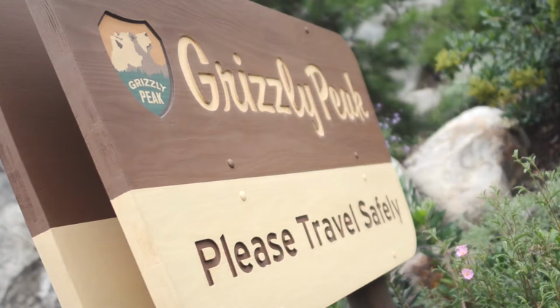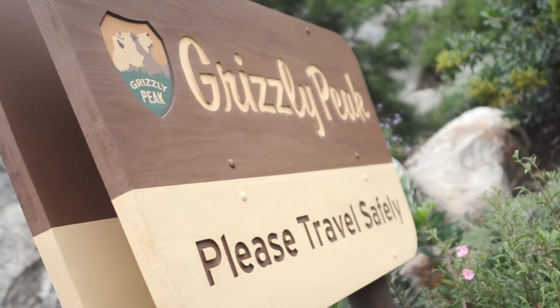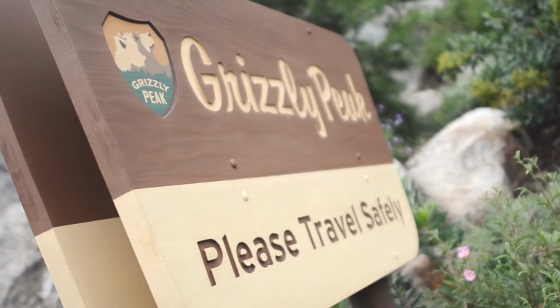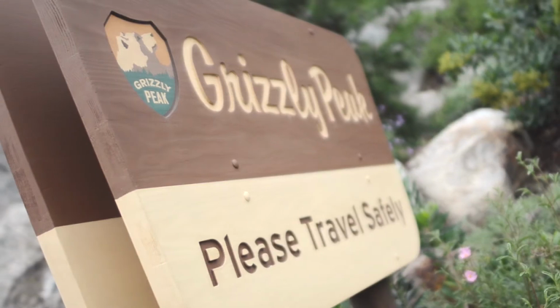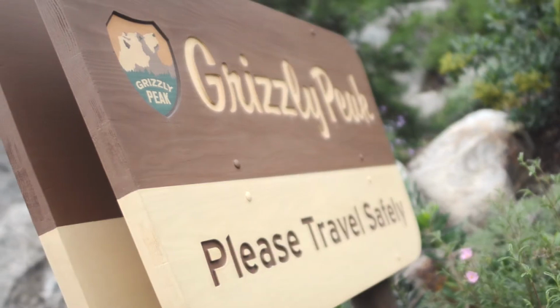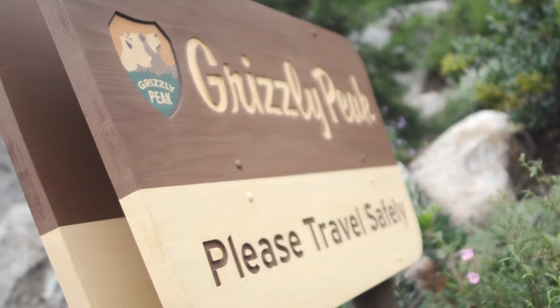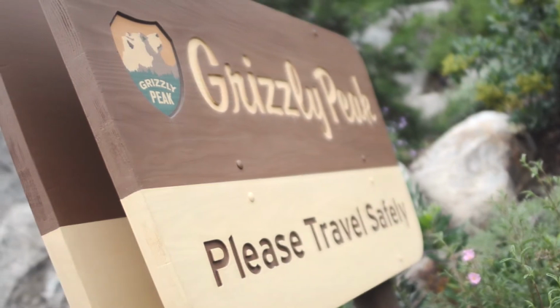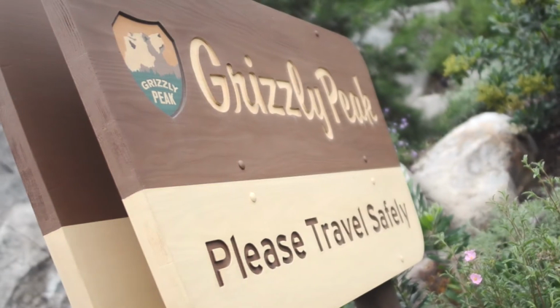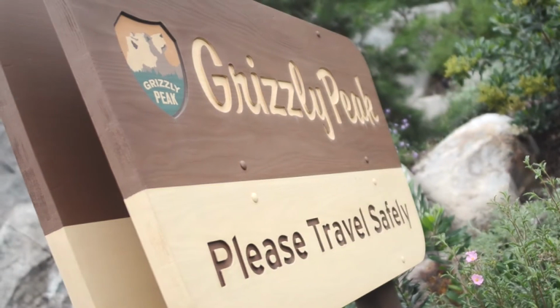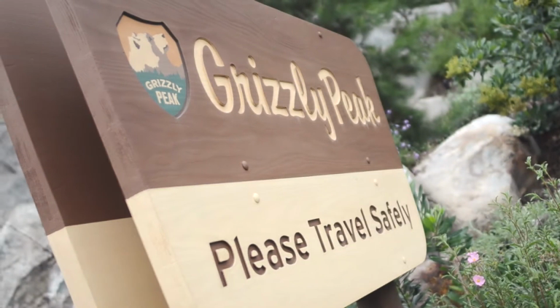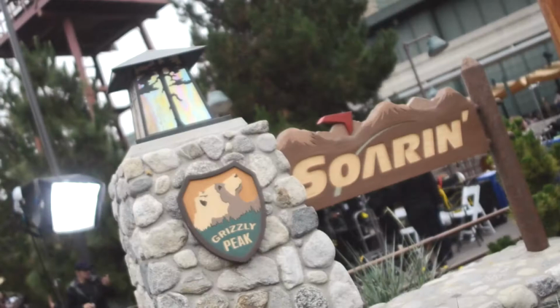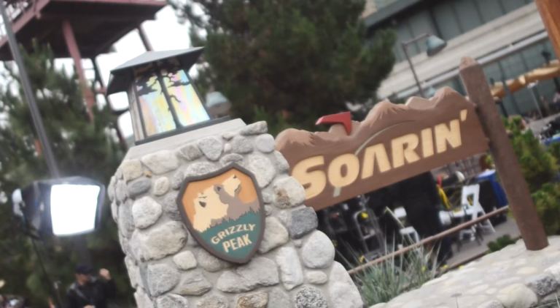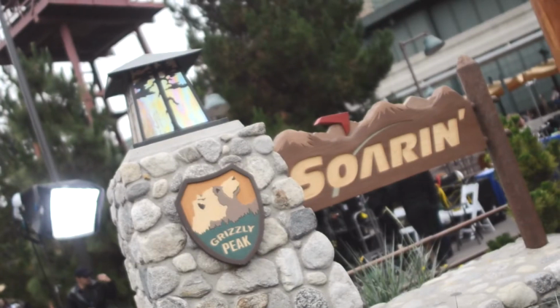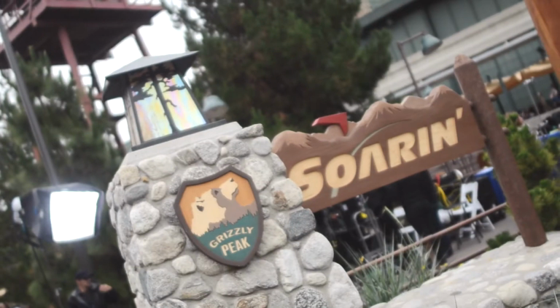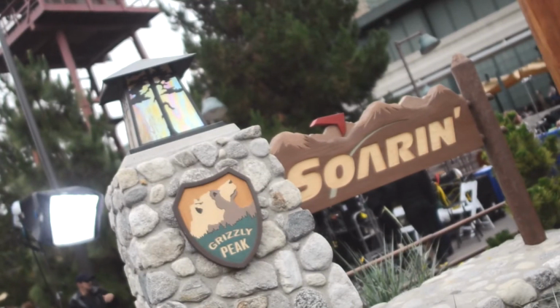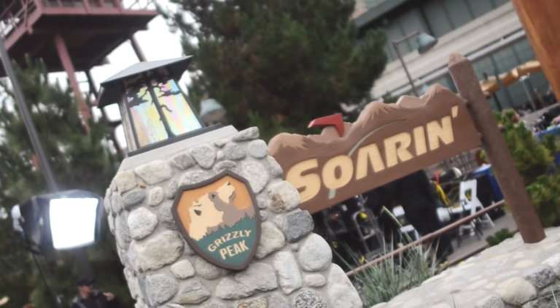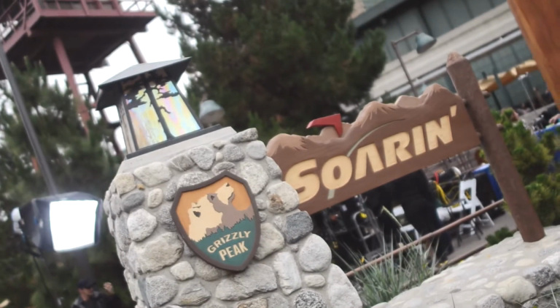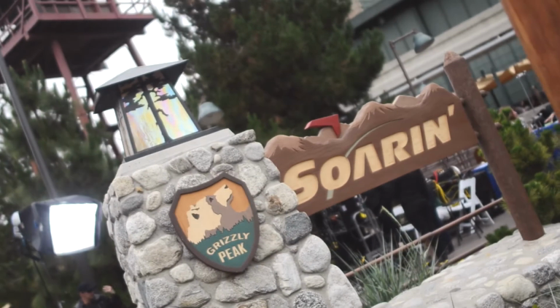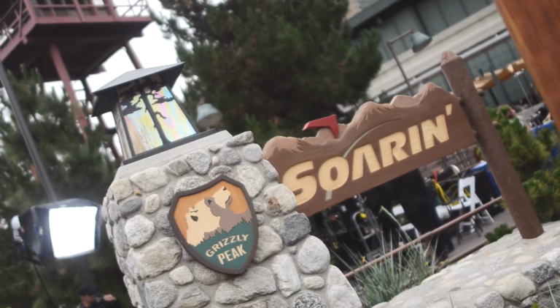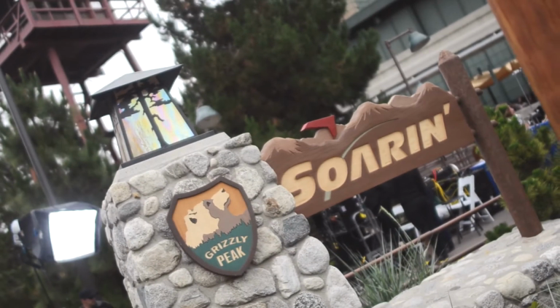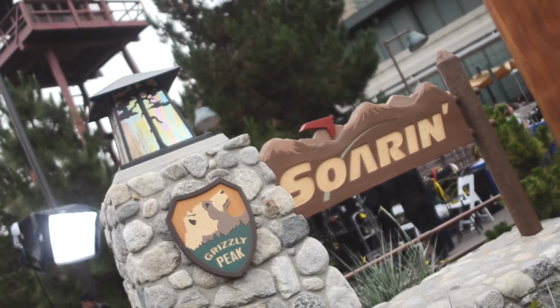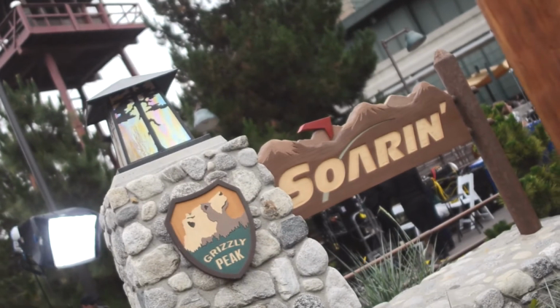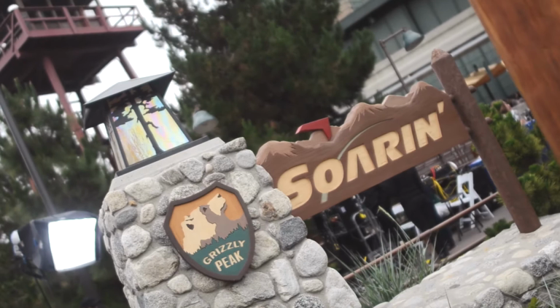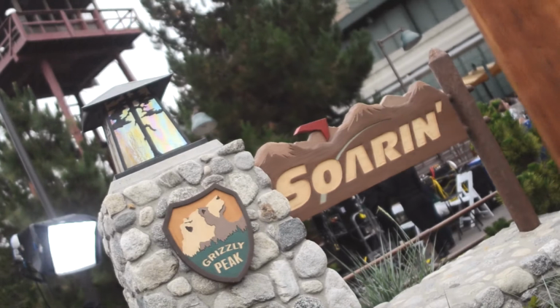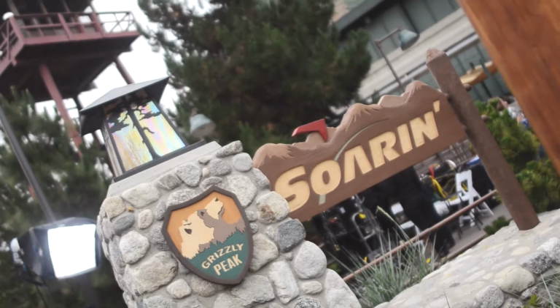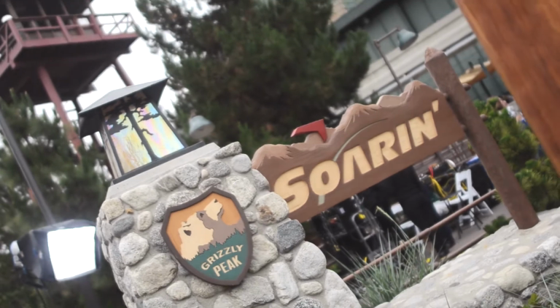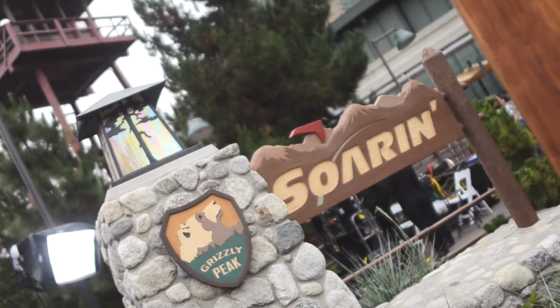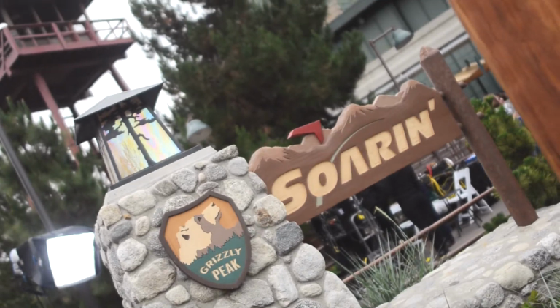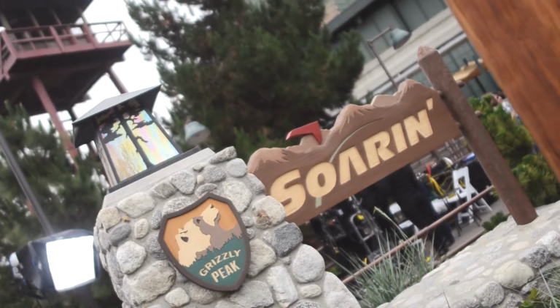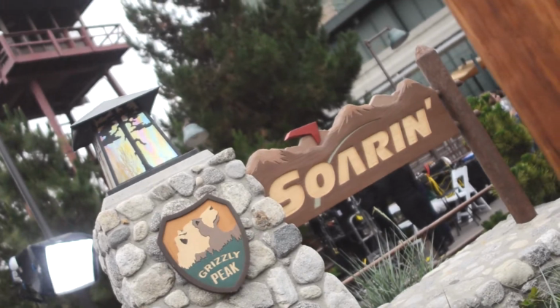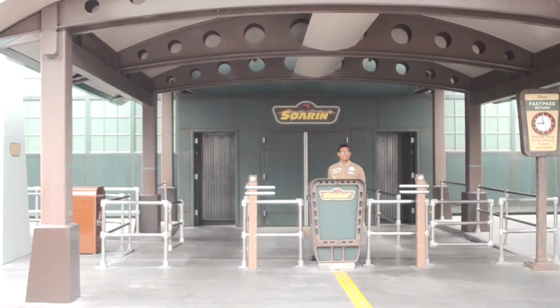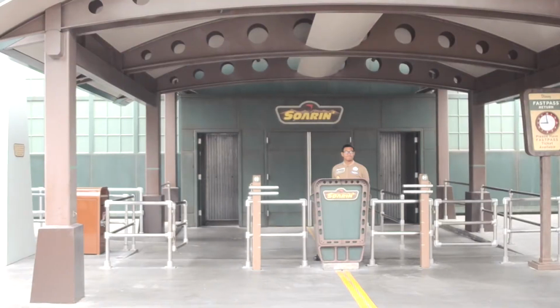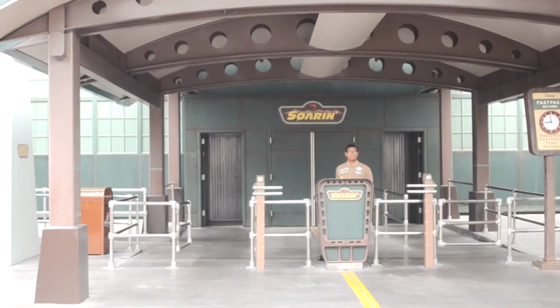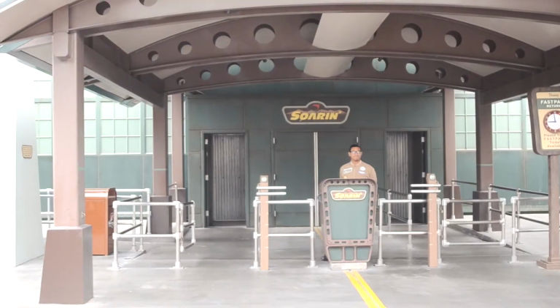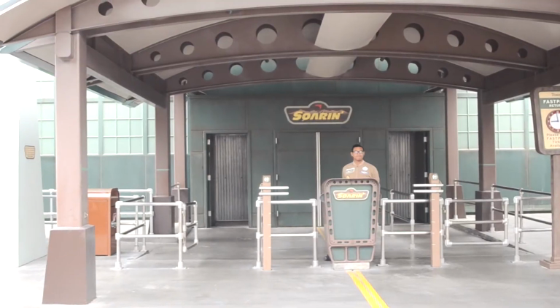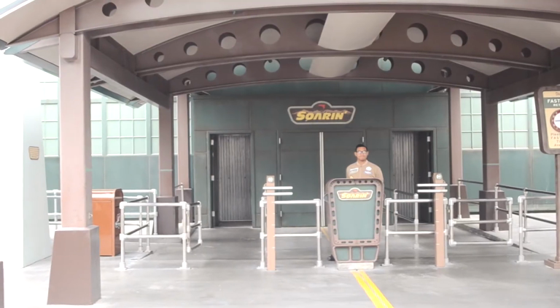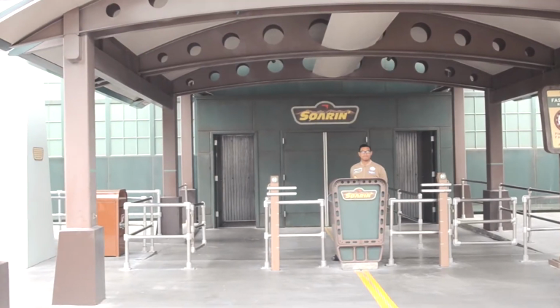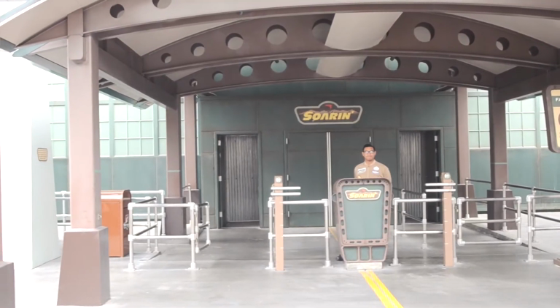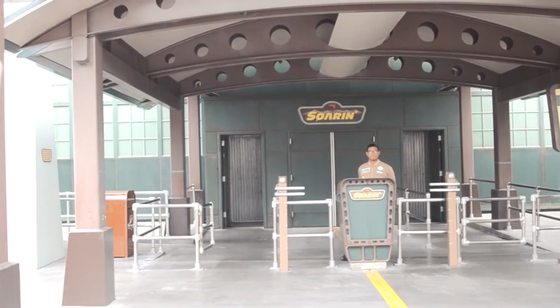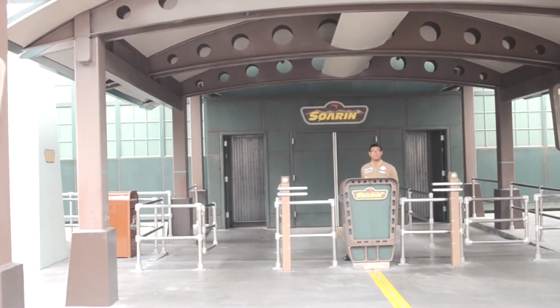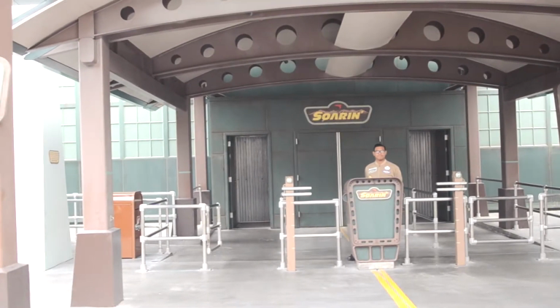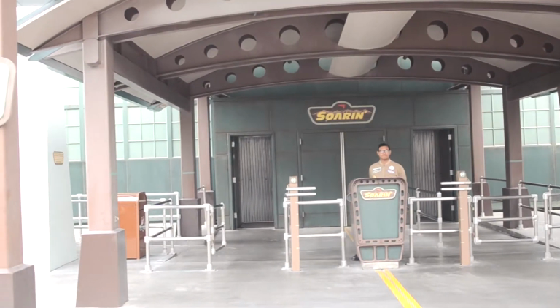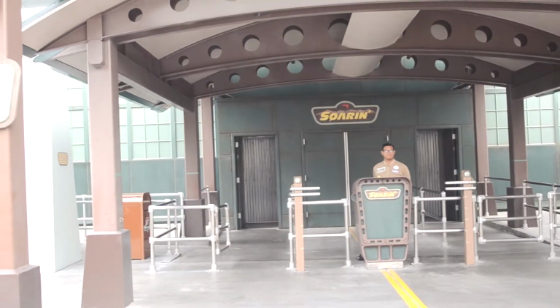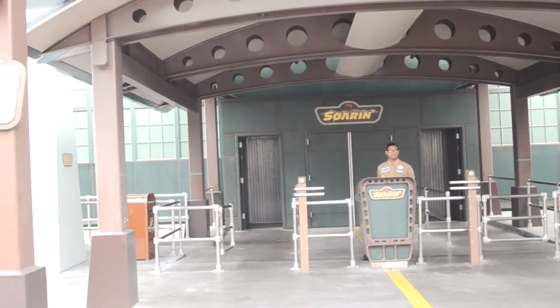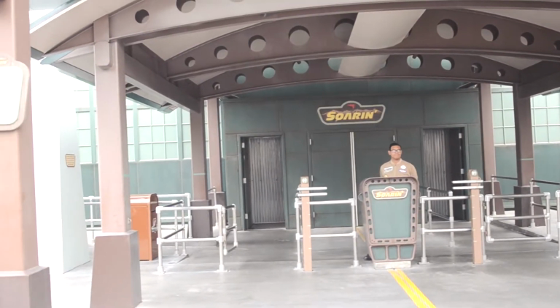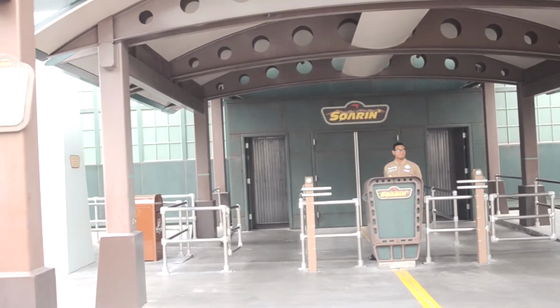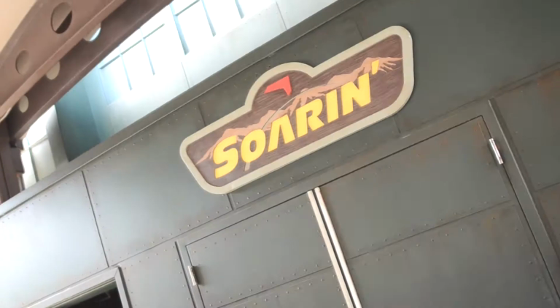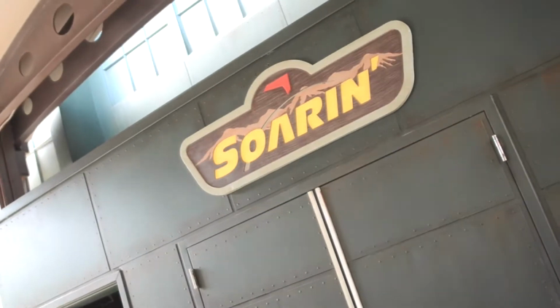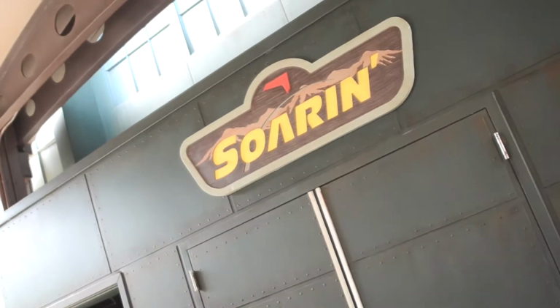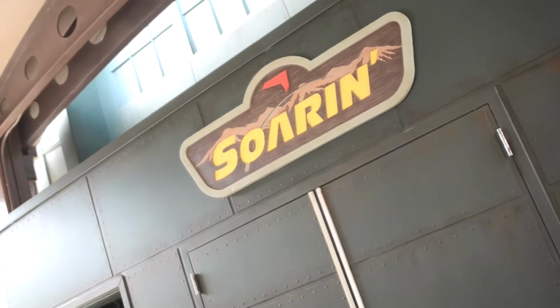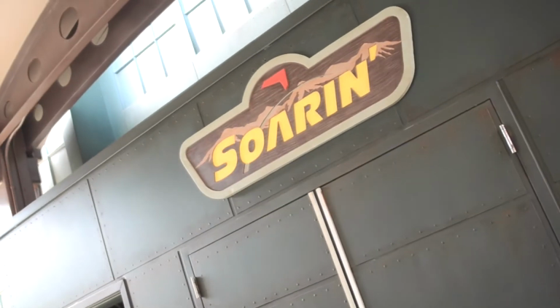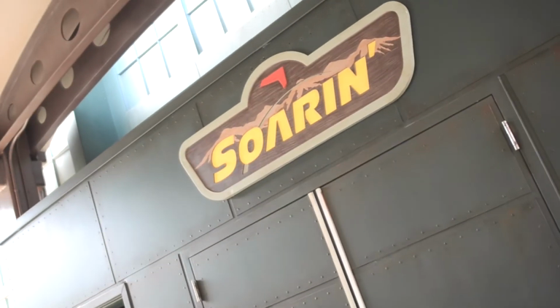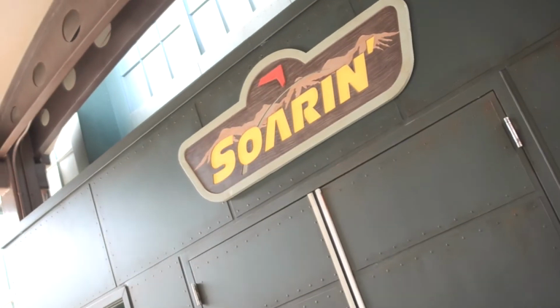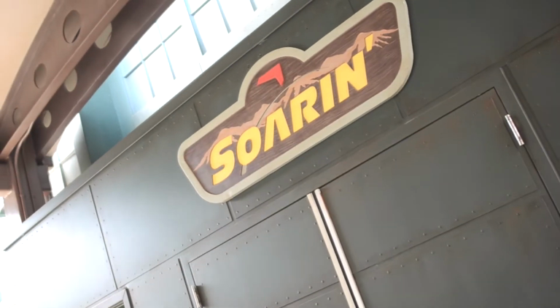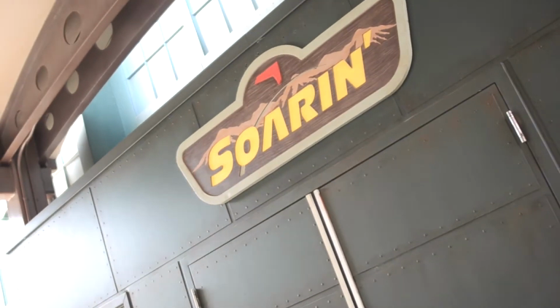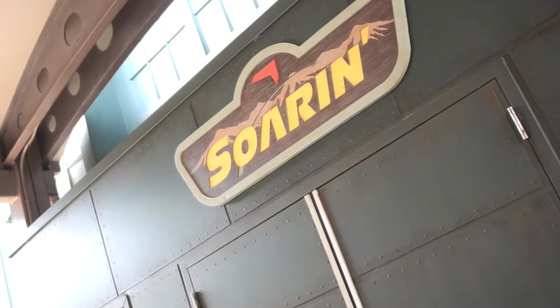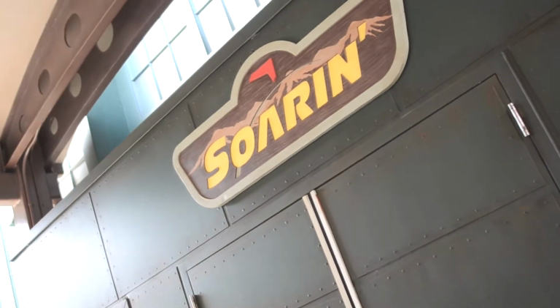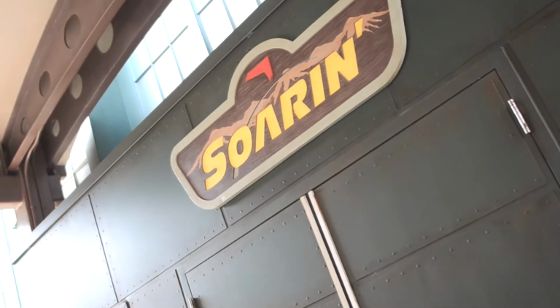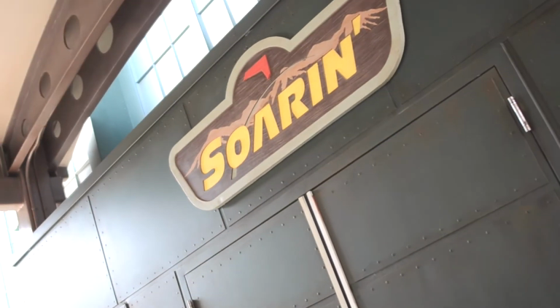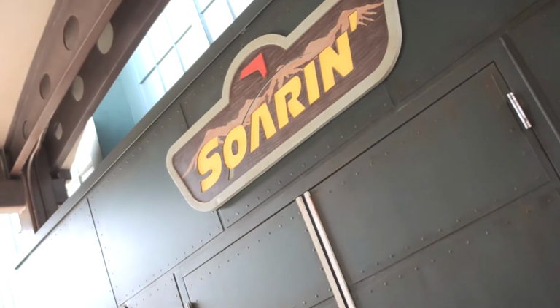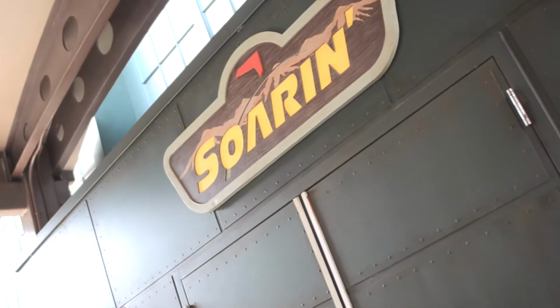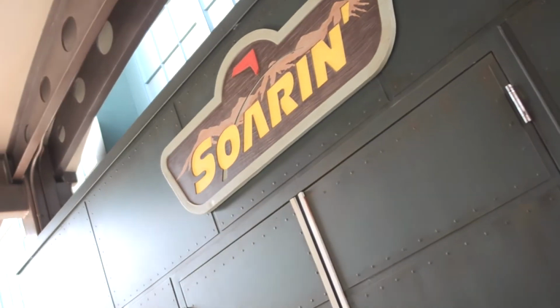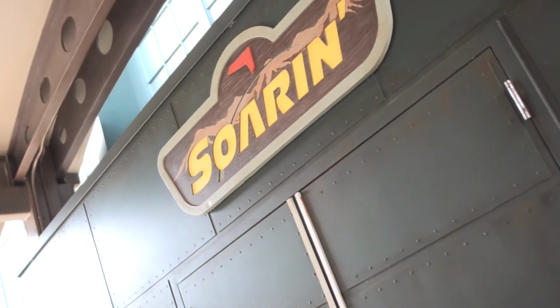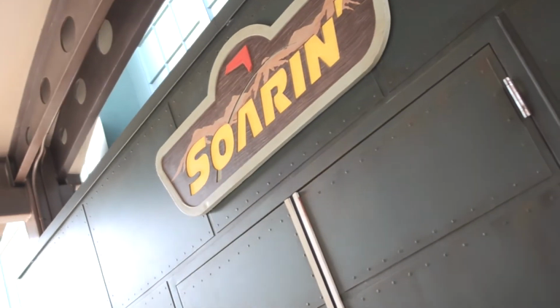One of the park's most popular attractions is Soarin' Around the World, formerly Soarin' Over California. We recommend the first row for the best view.